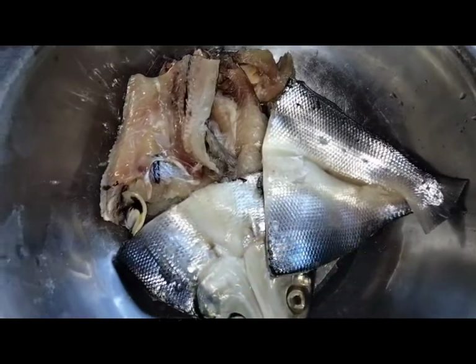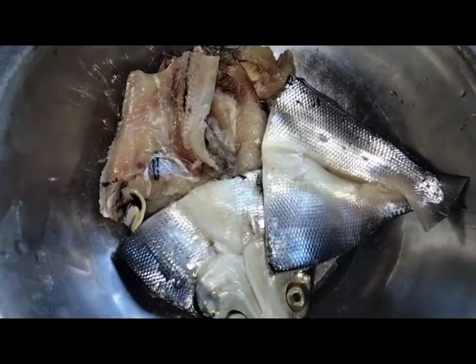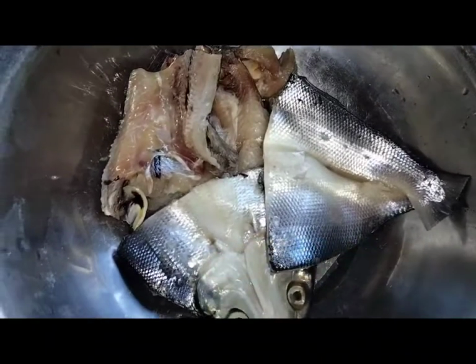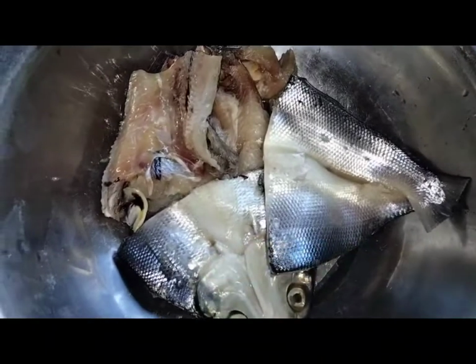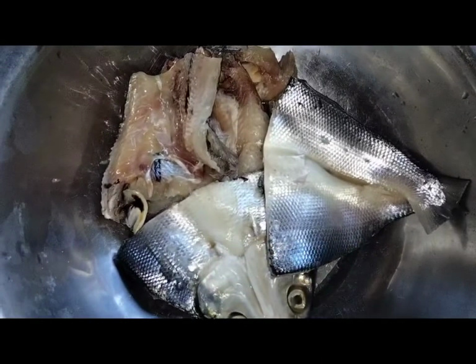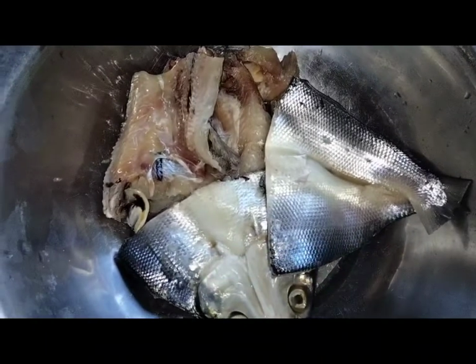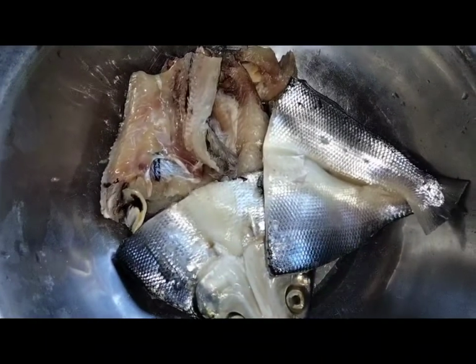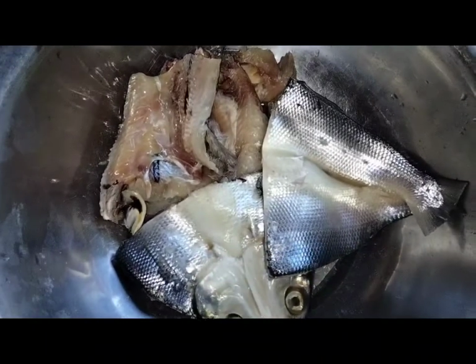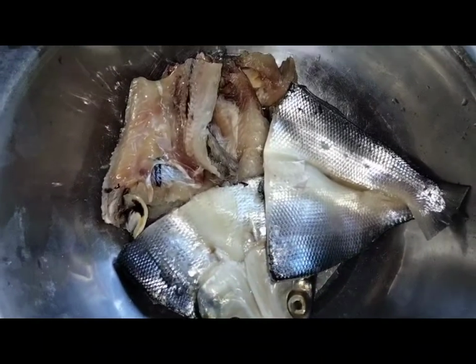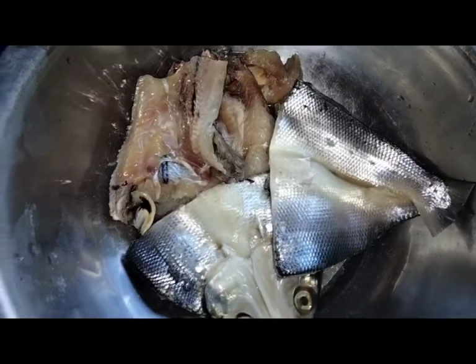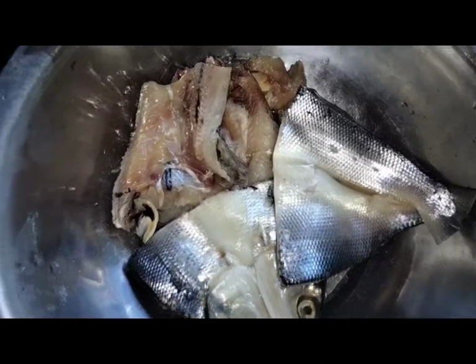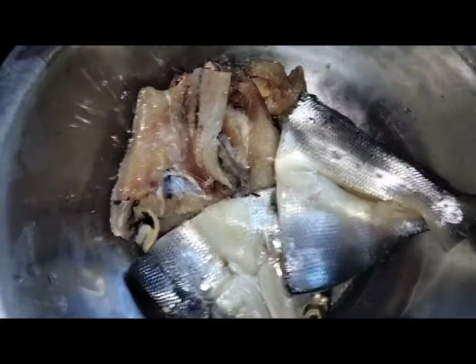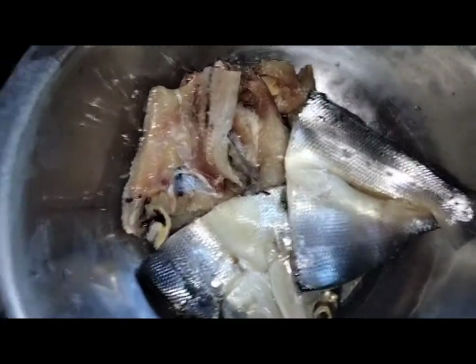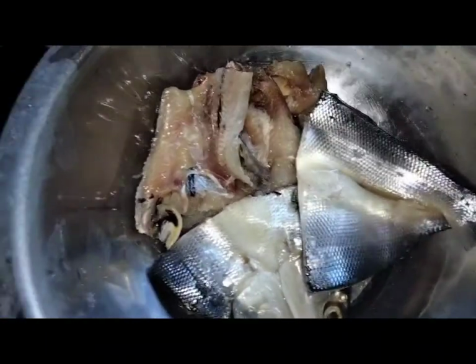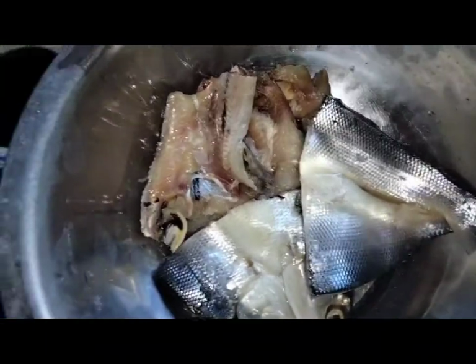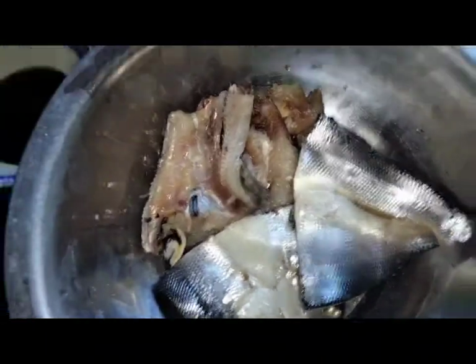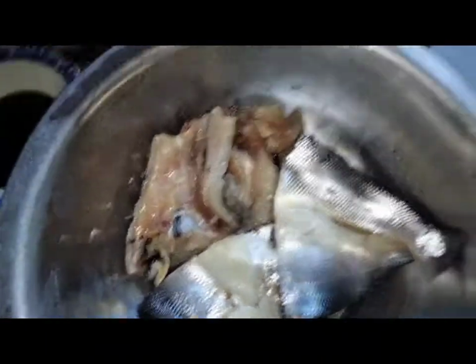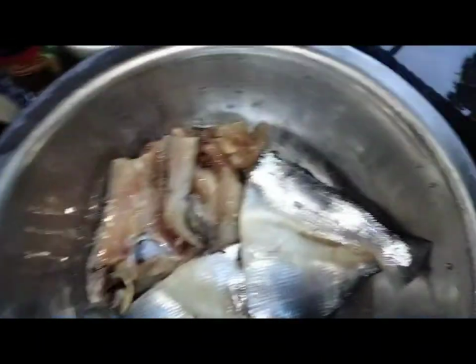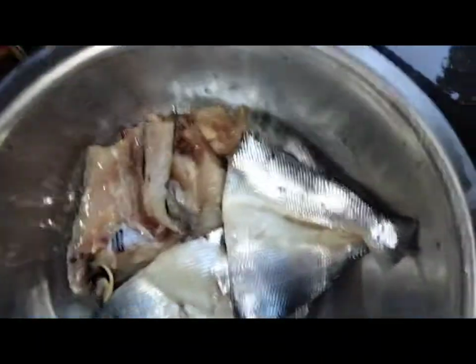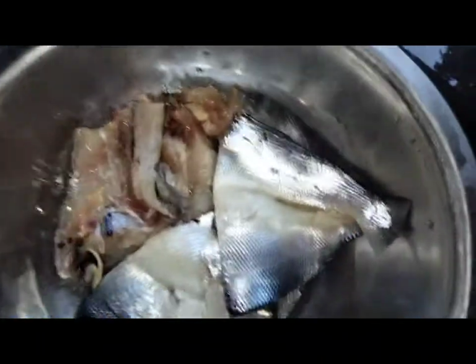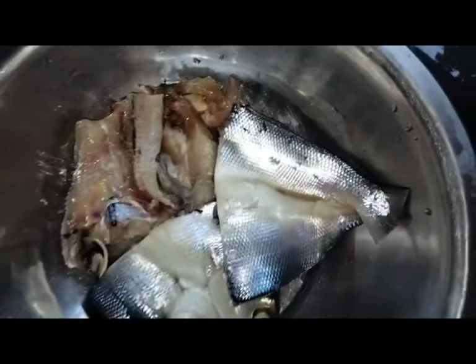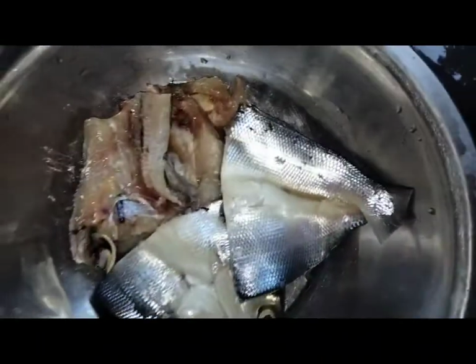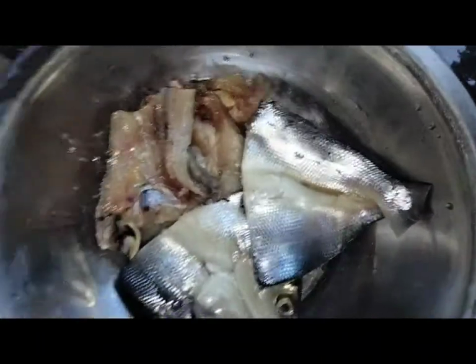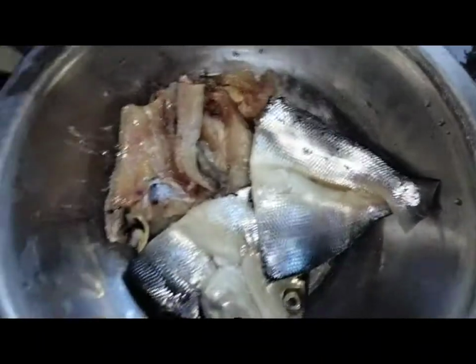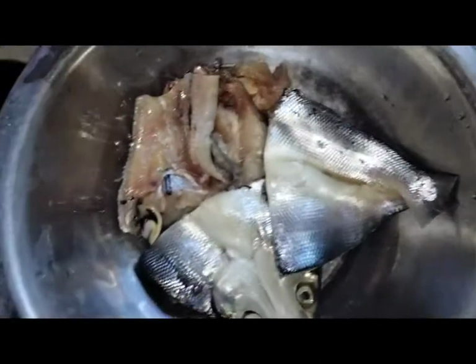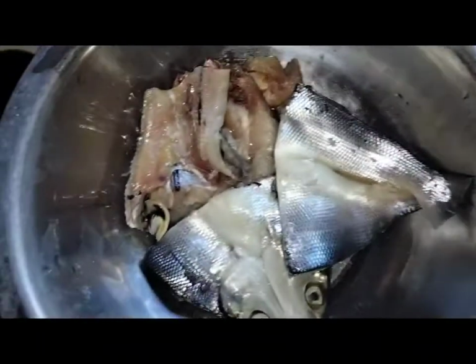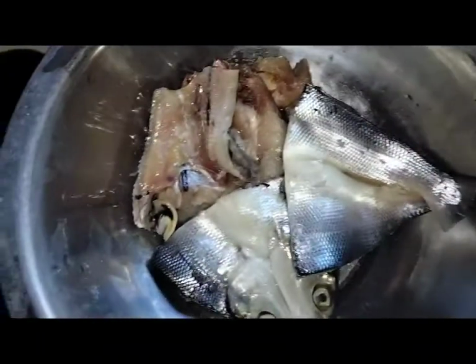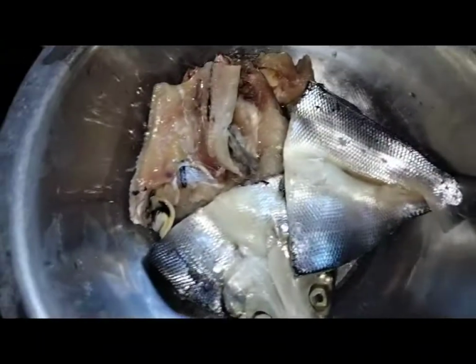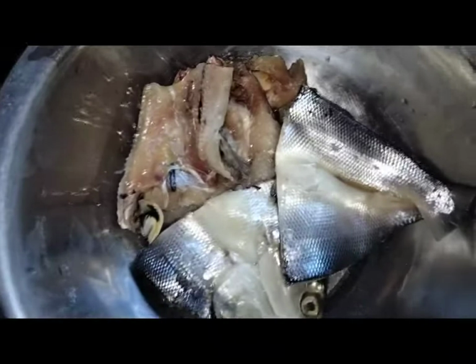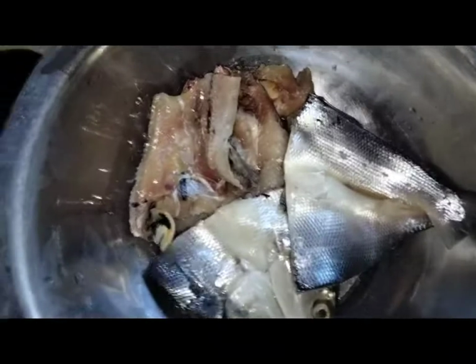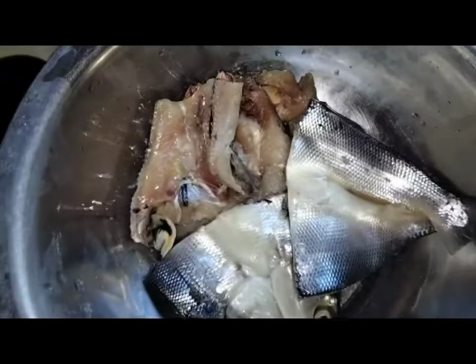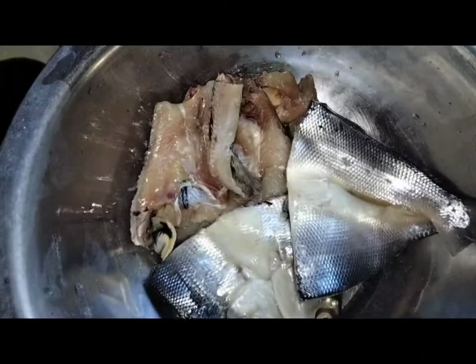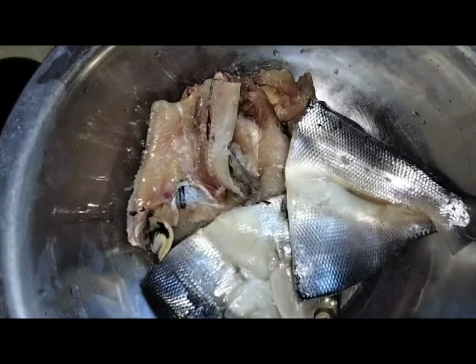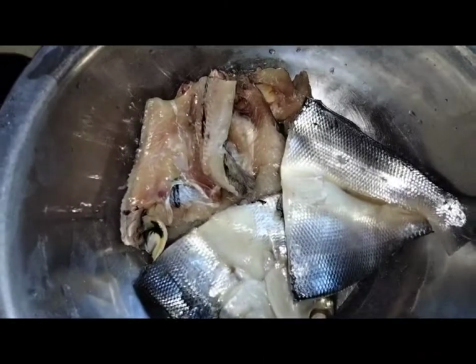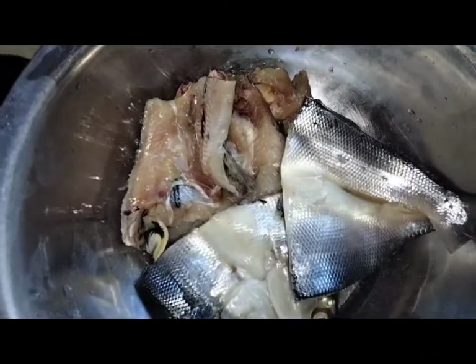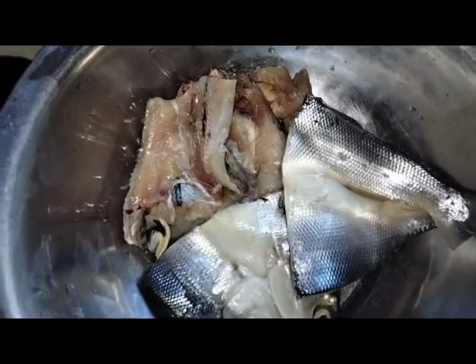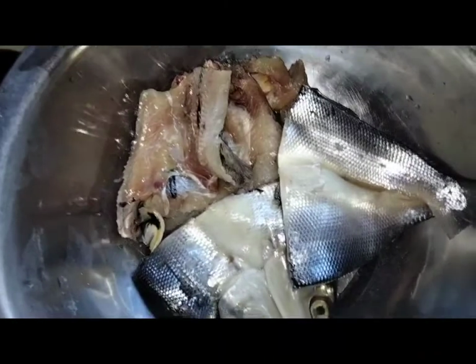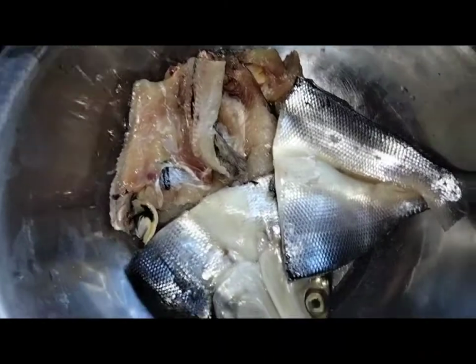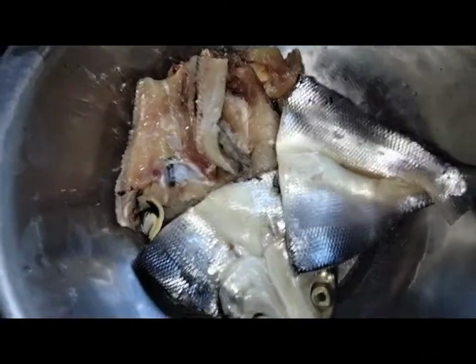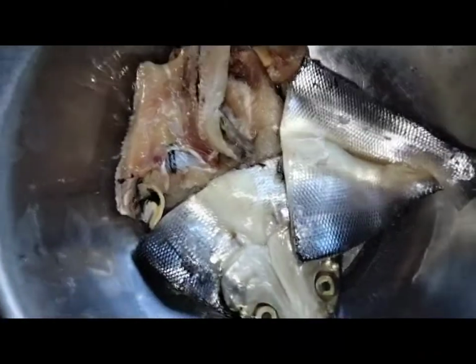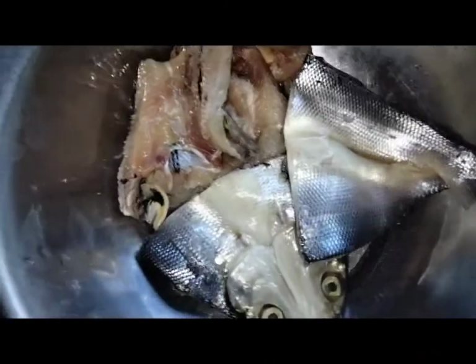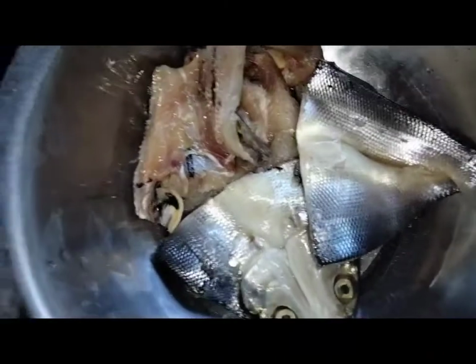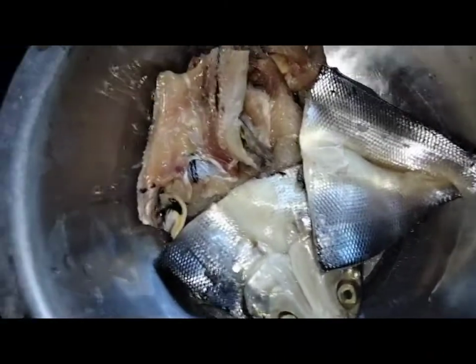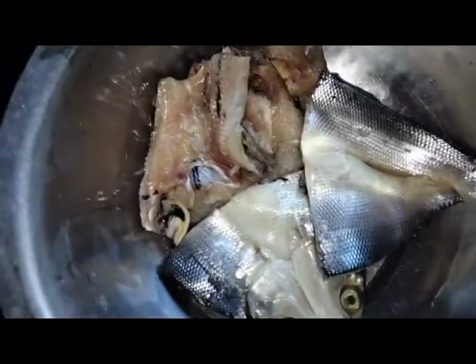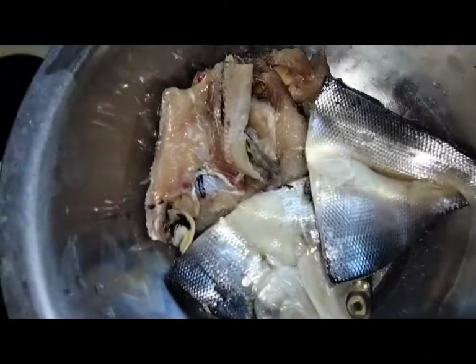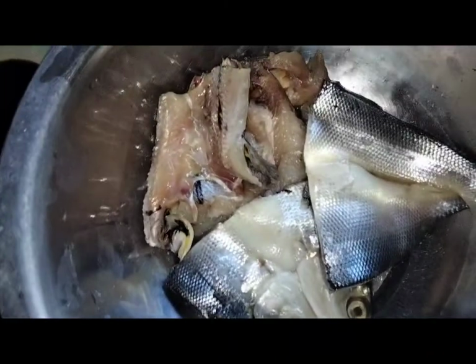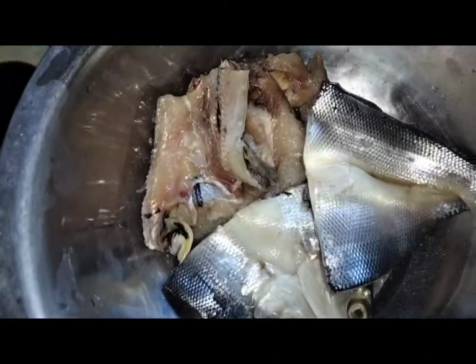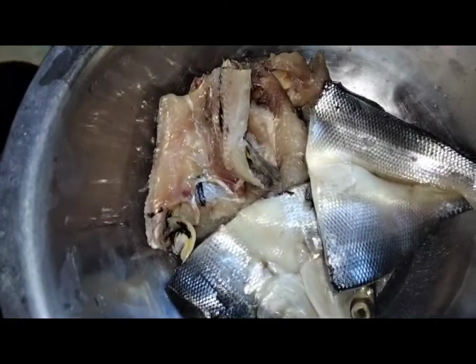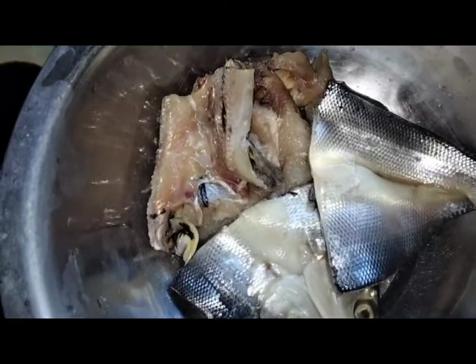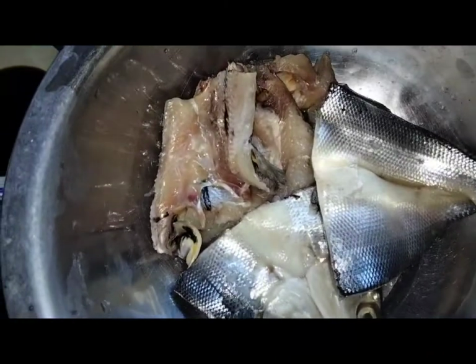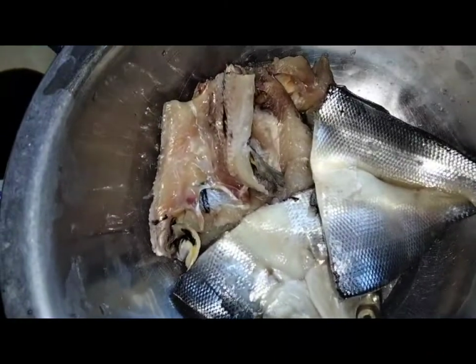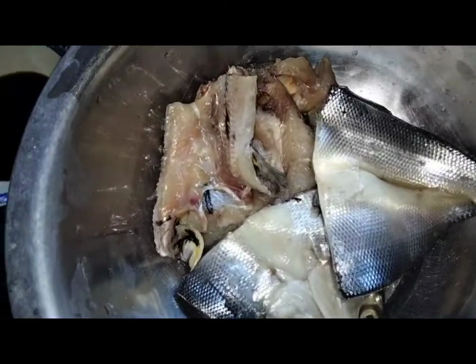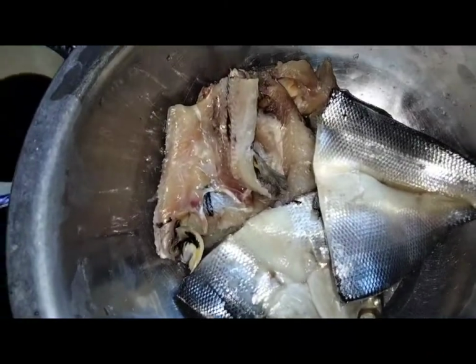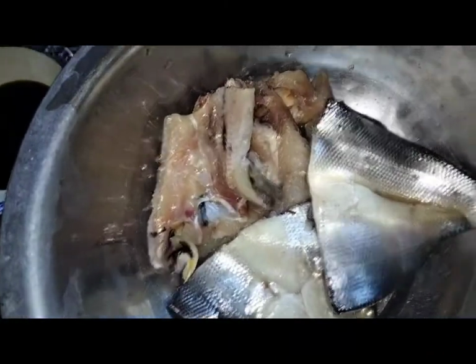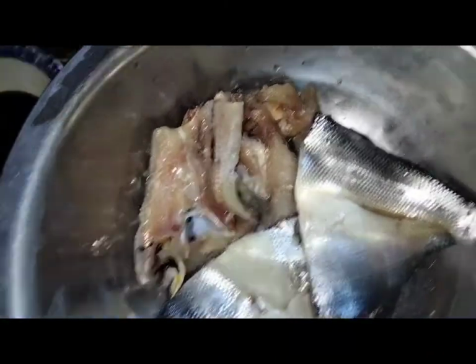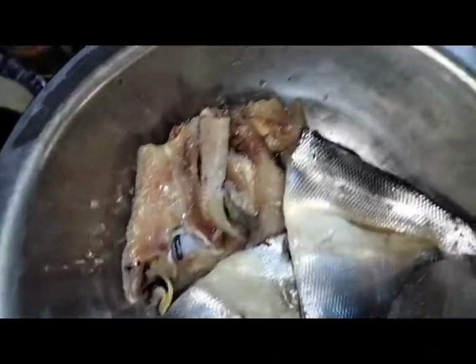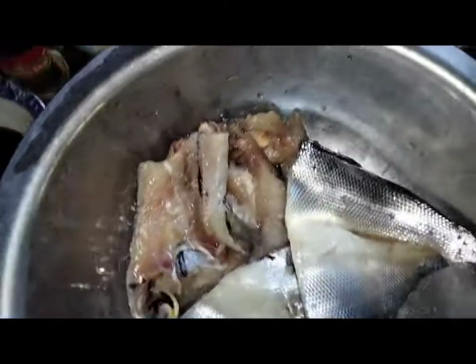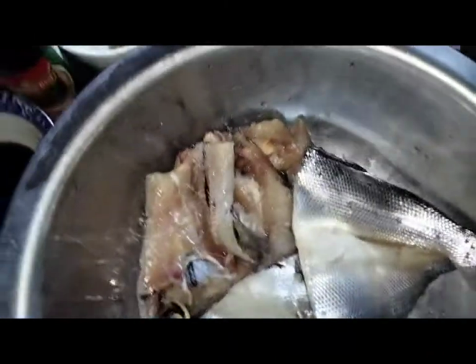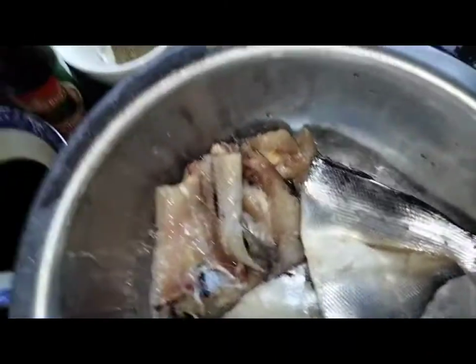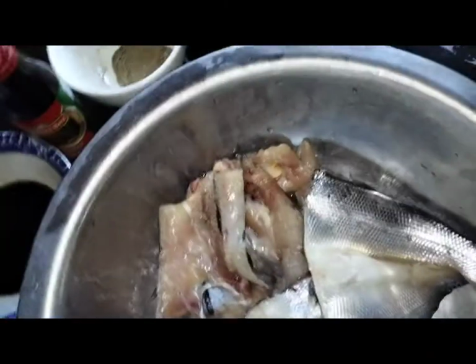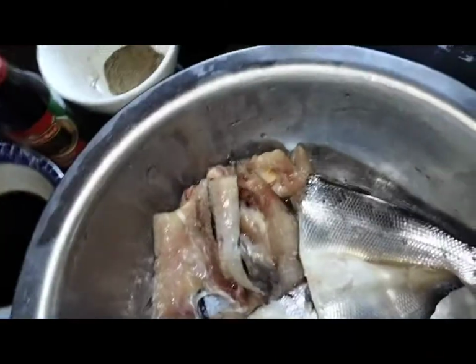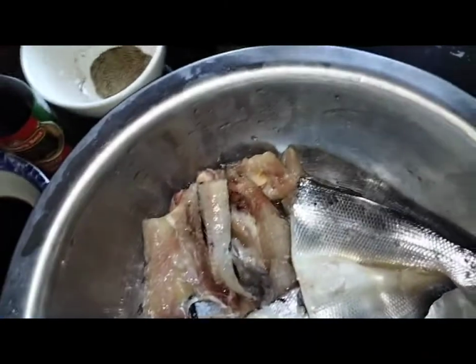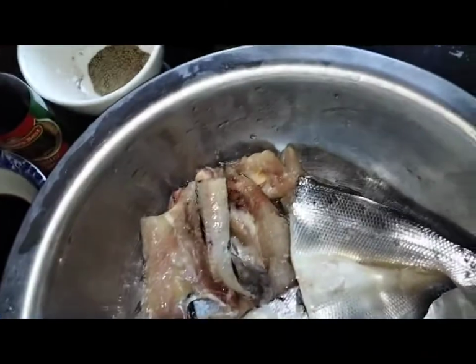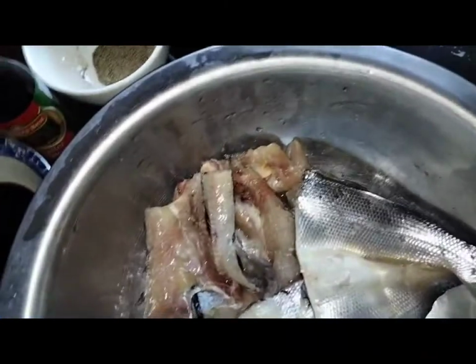Linilis ko na po yung mga isda. Kinat ko into halves. Ayan po yung mga simple ingredients natin.